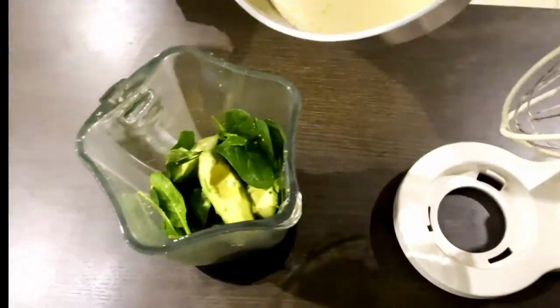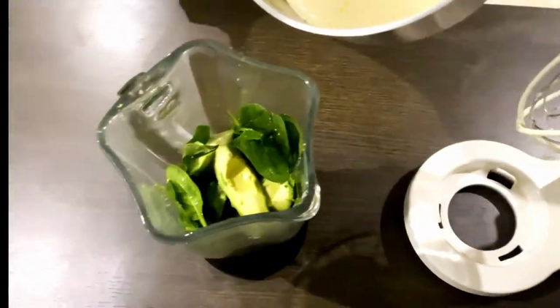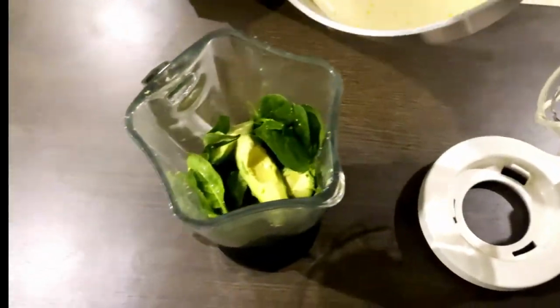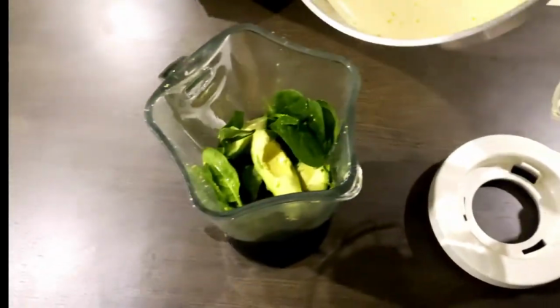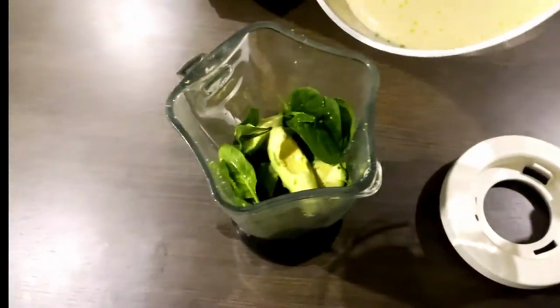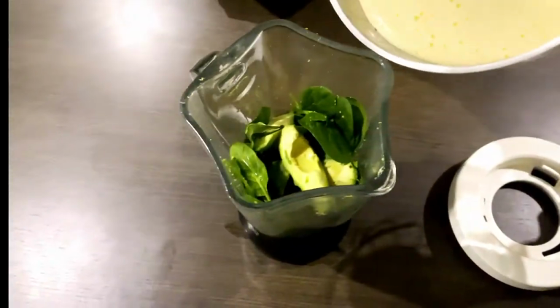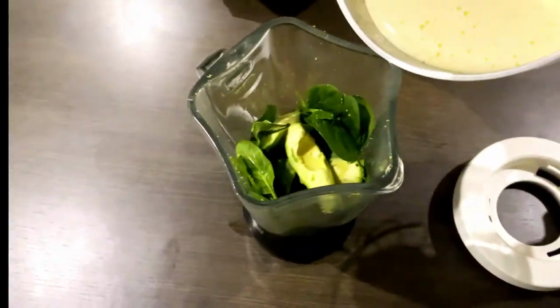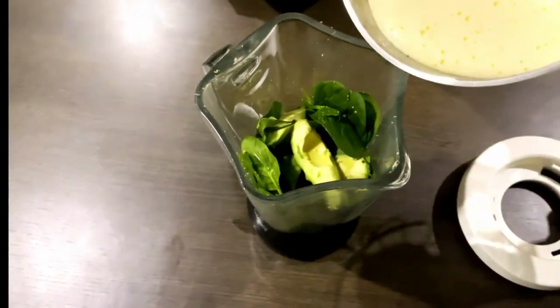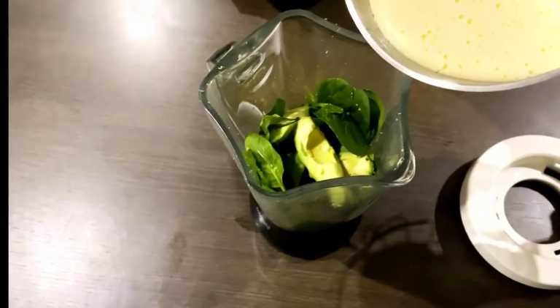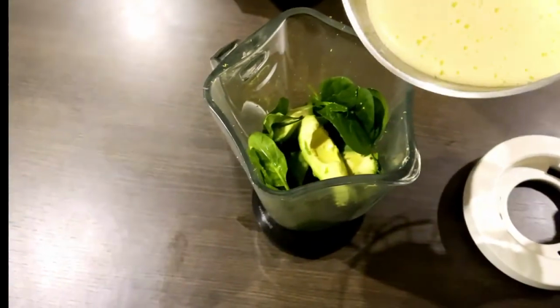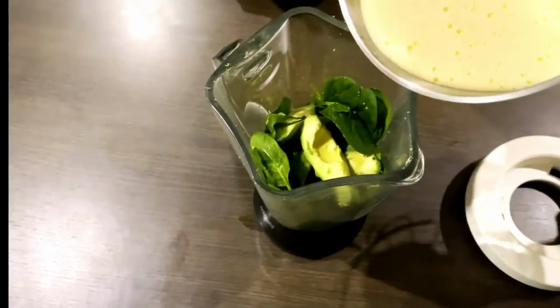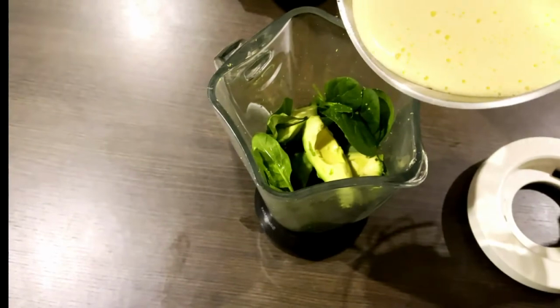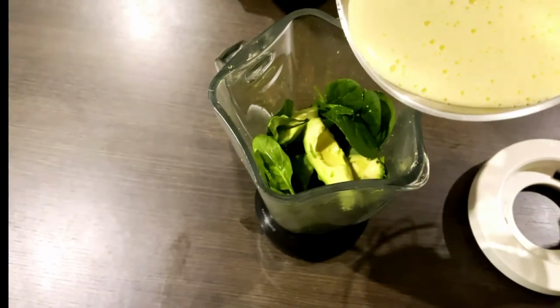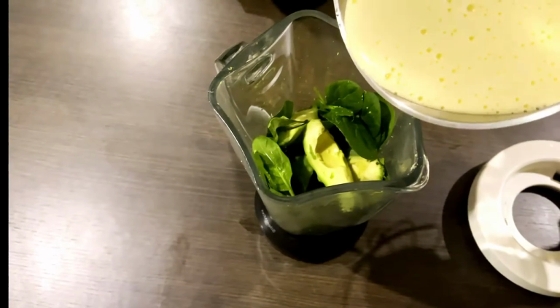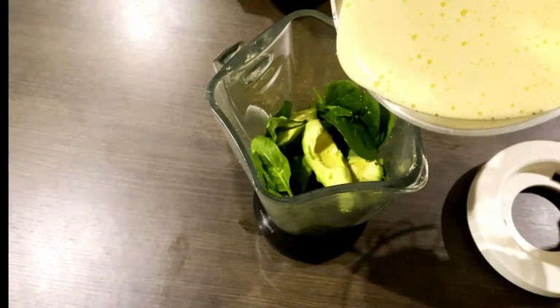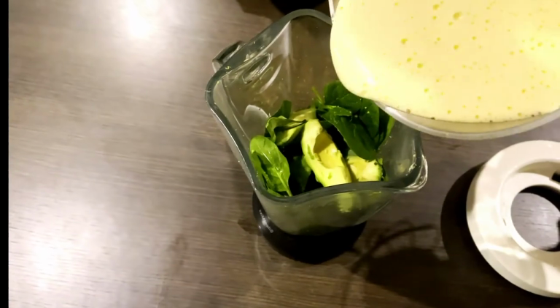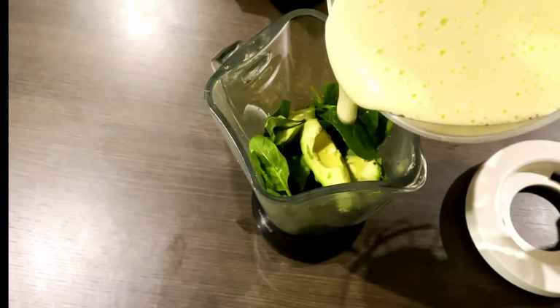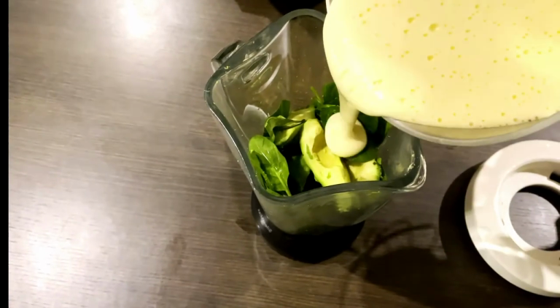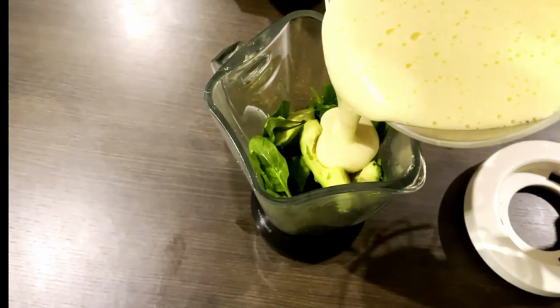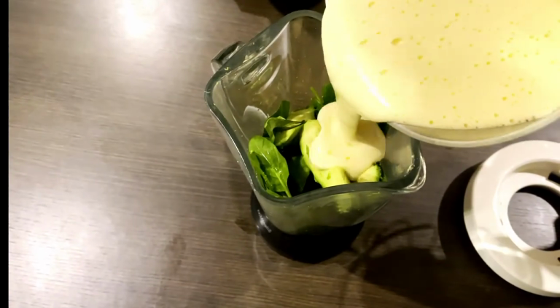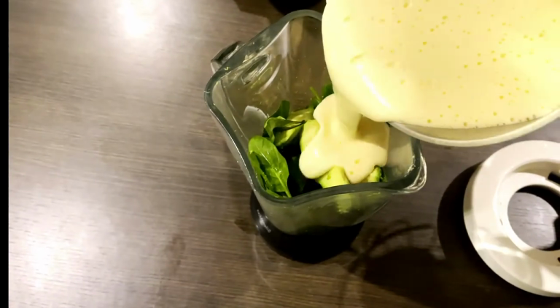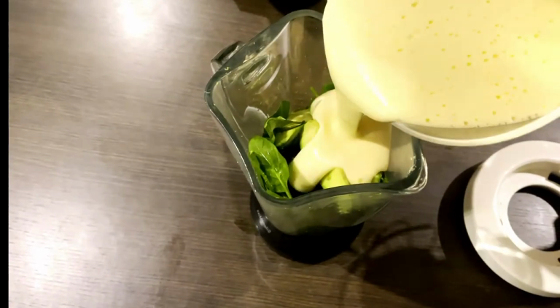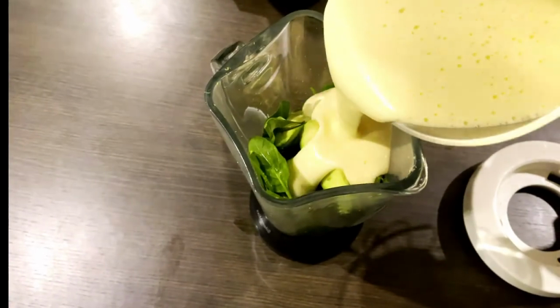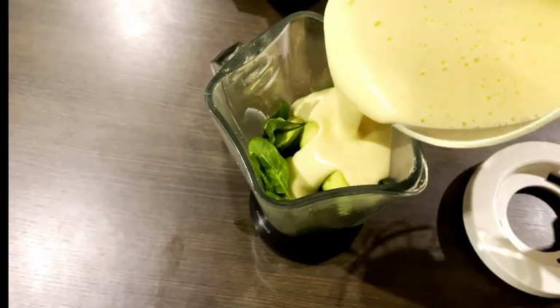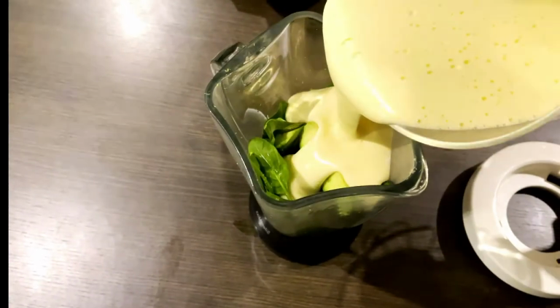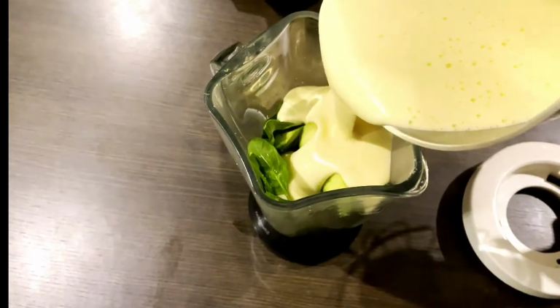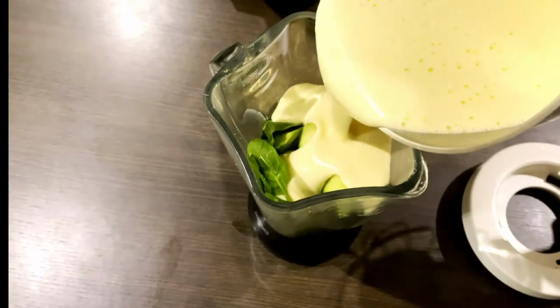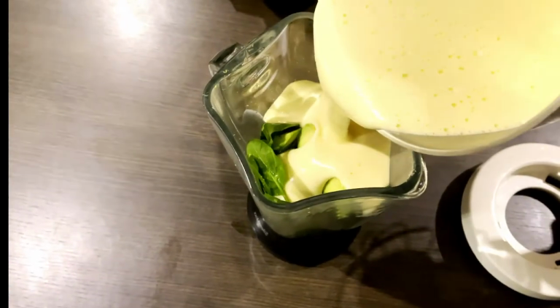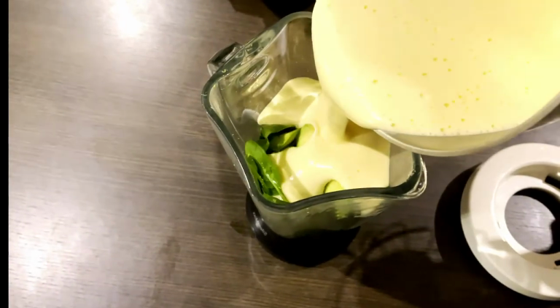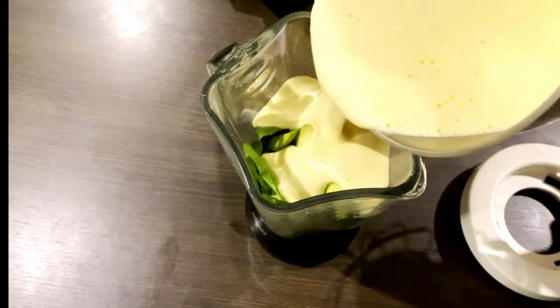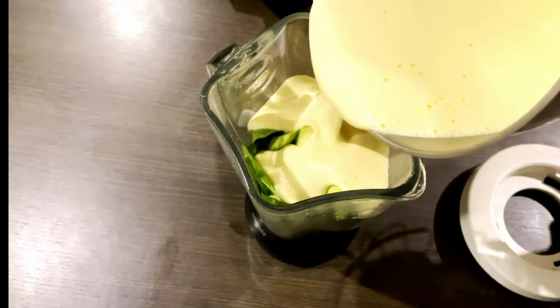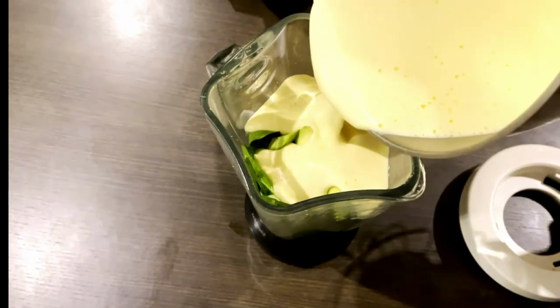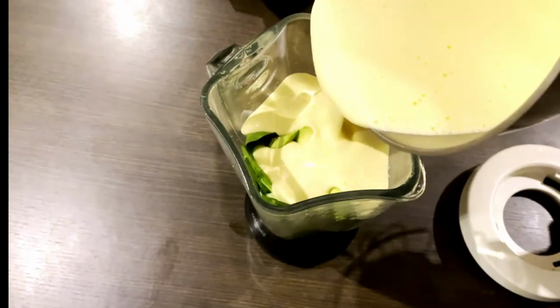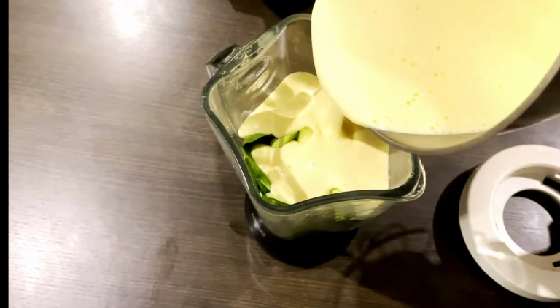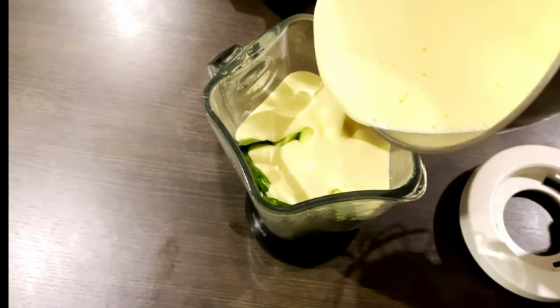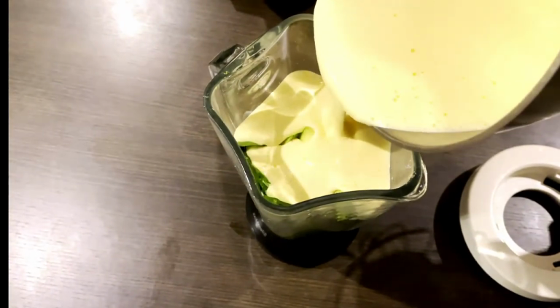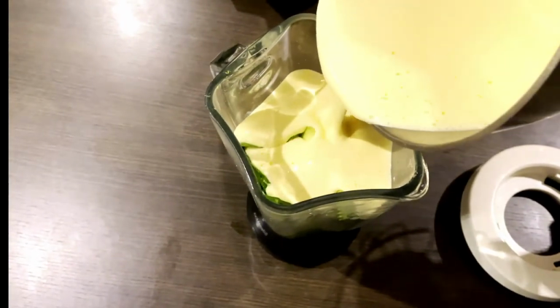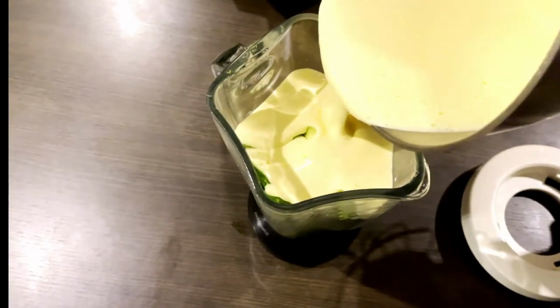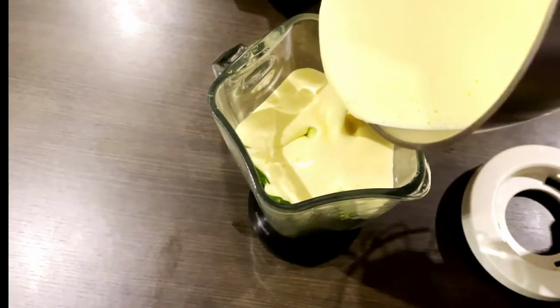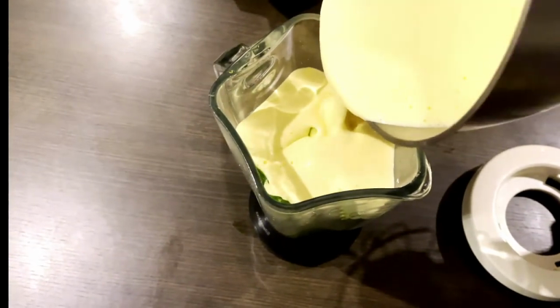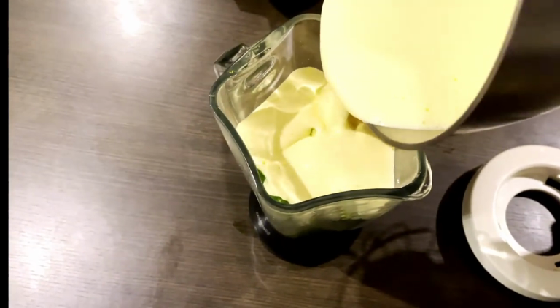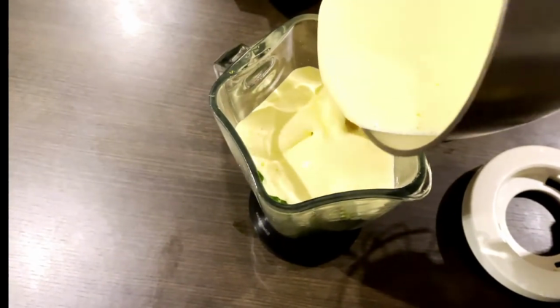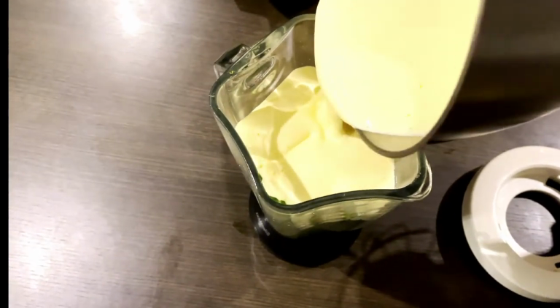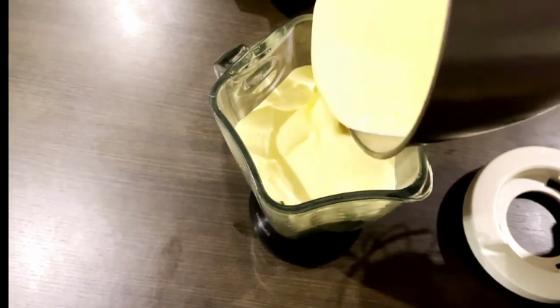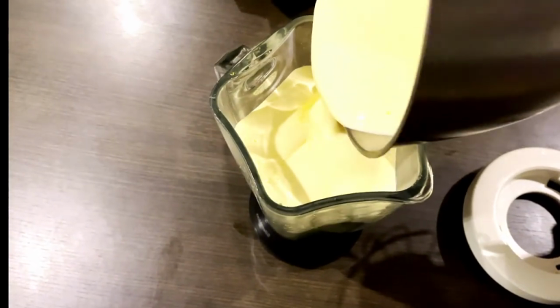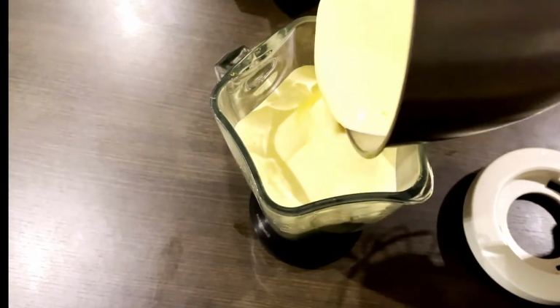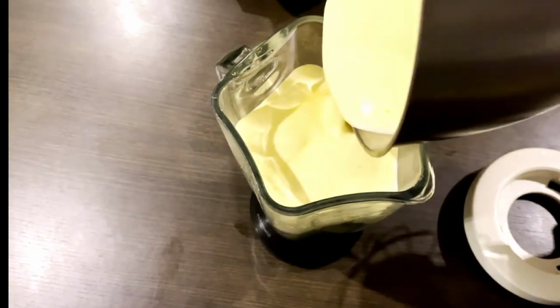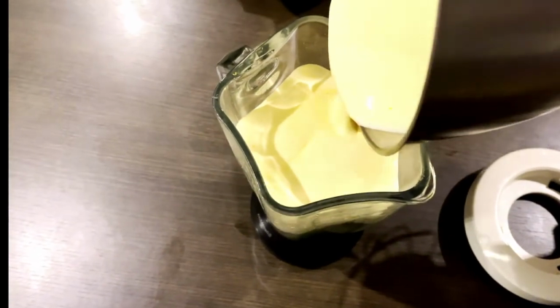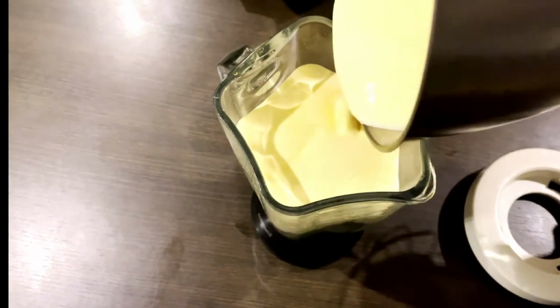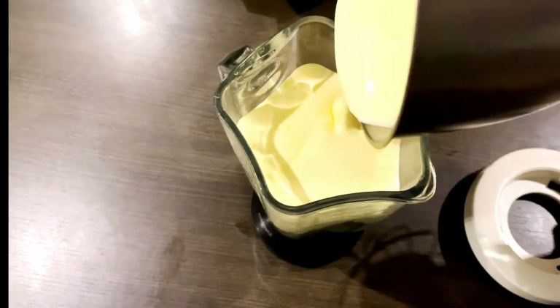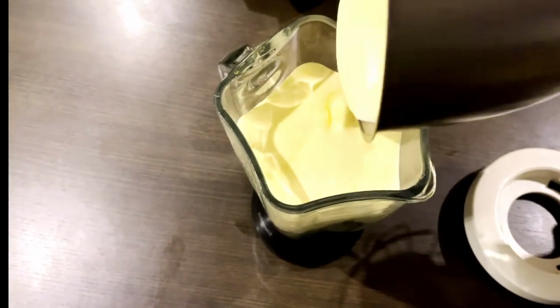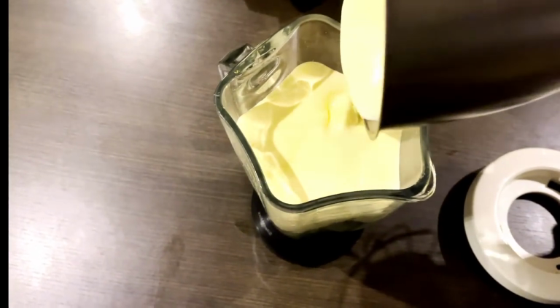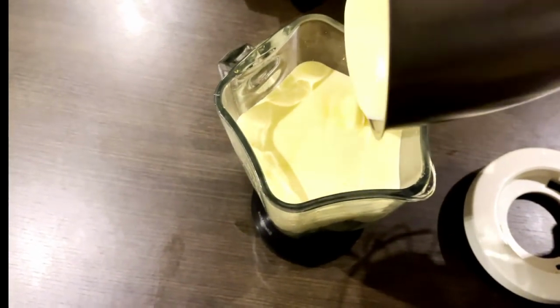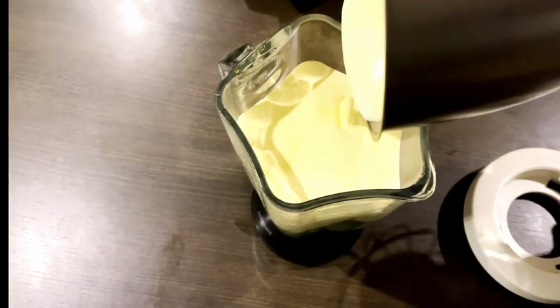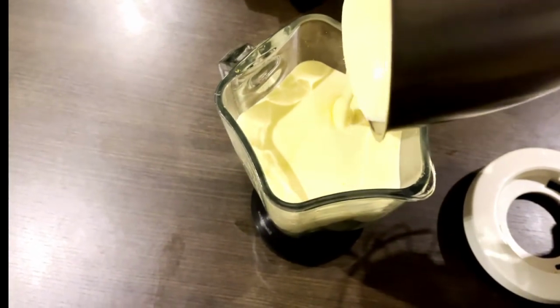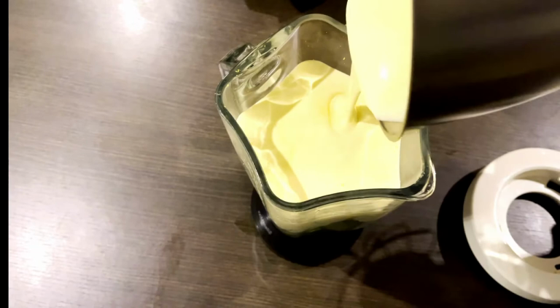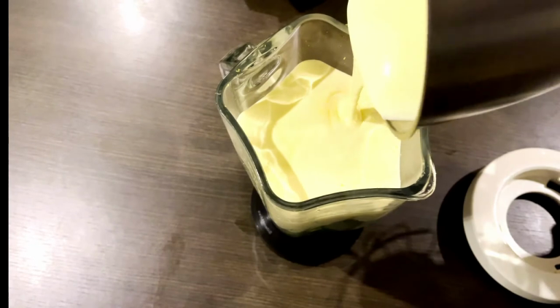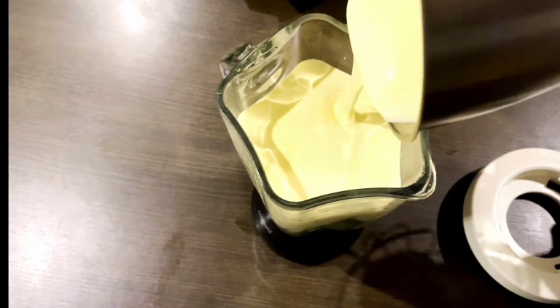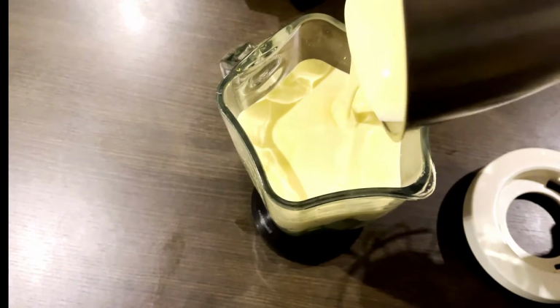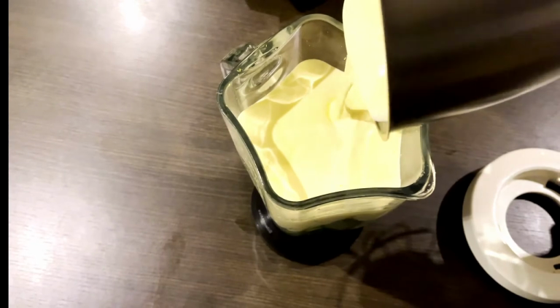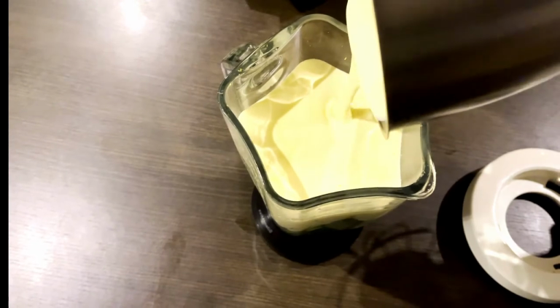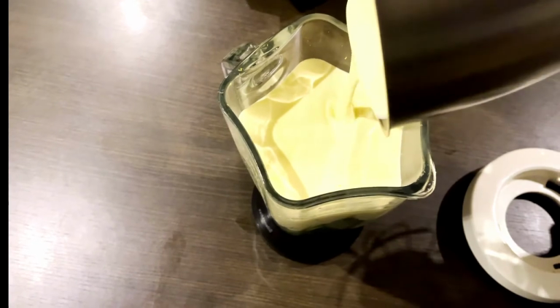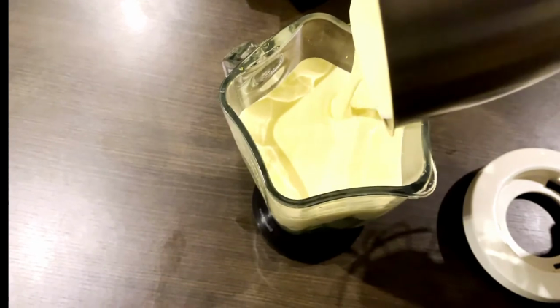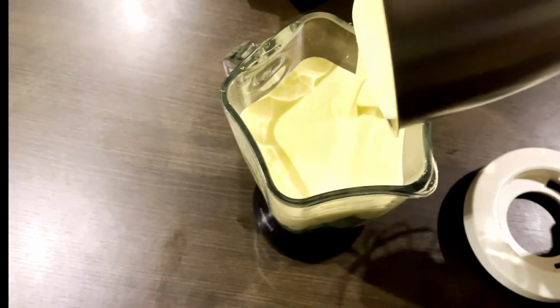If you add the spinach, you add the spinach.